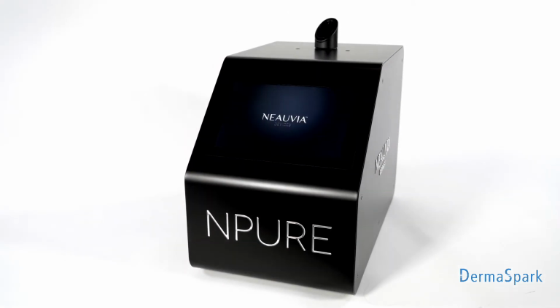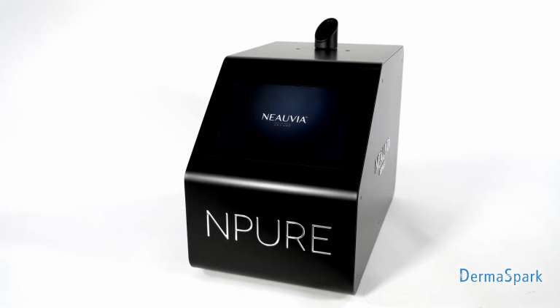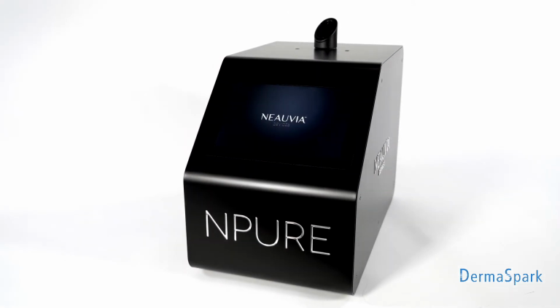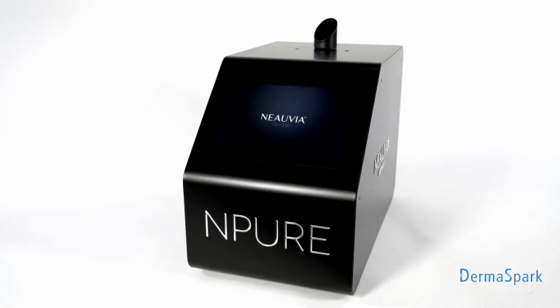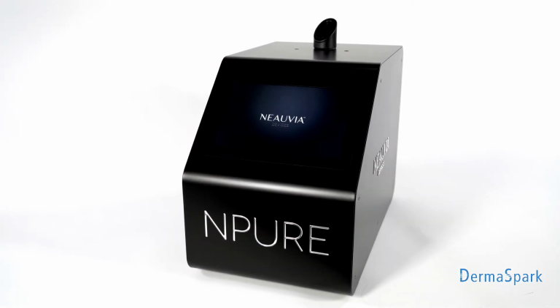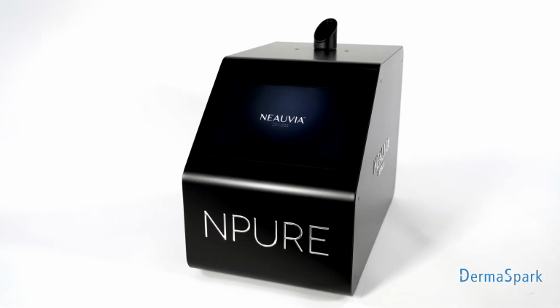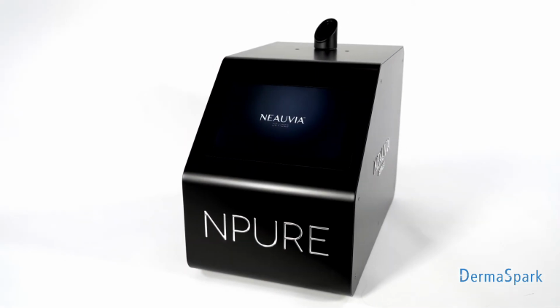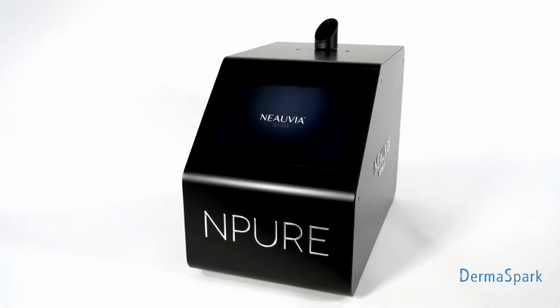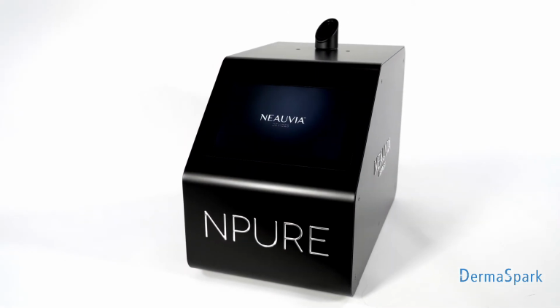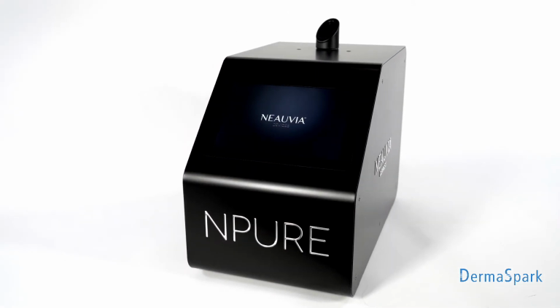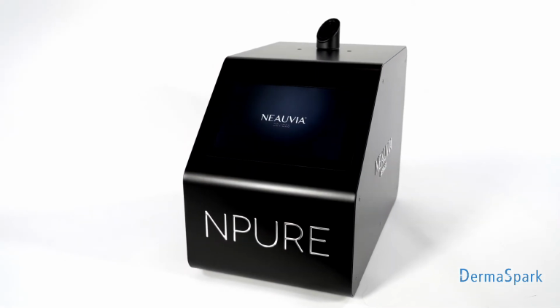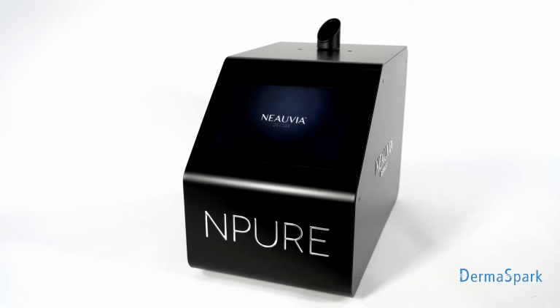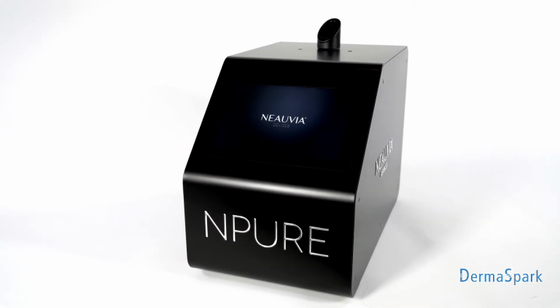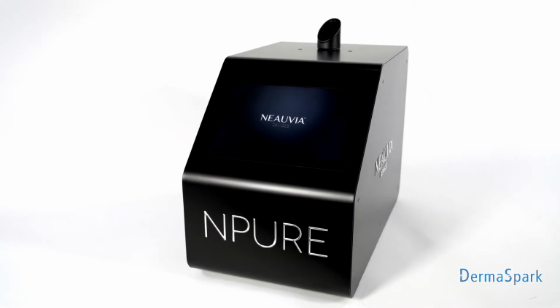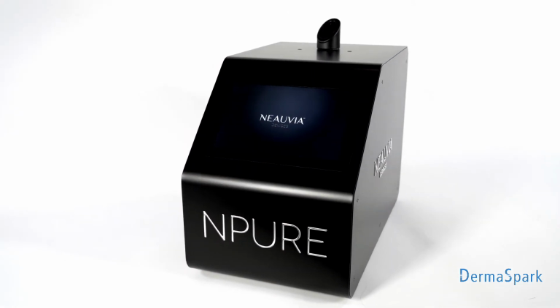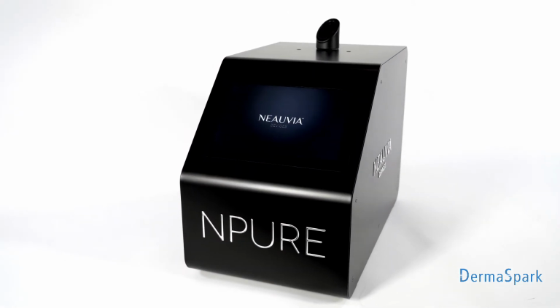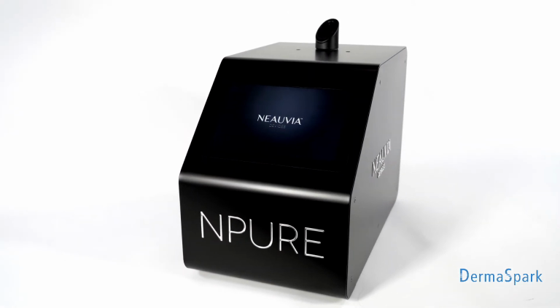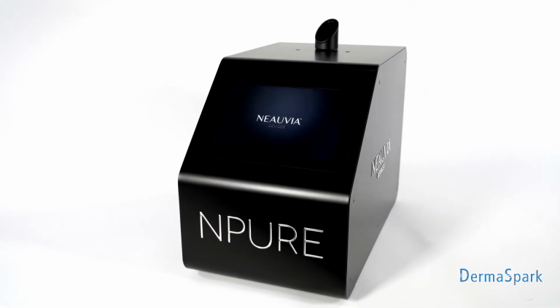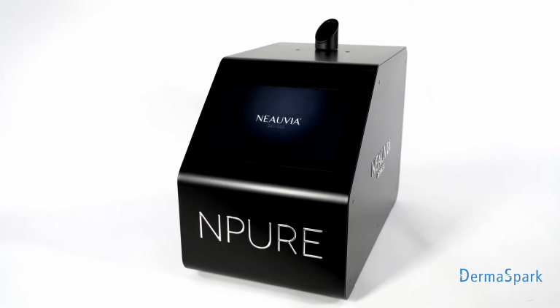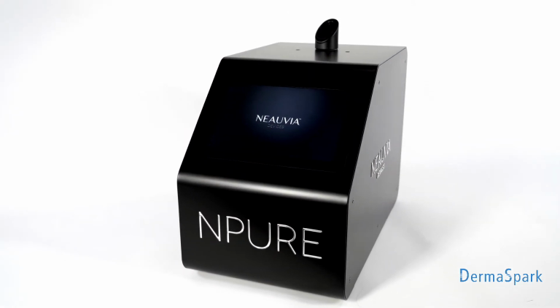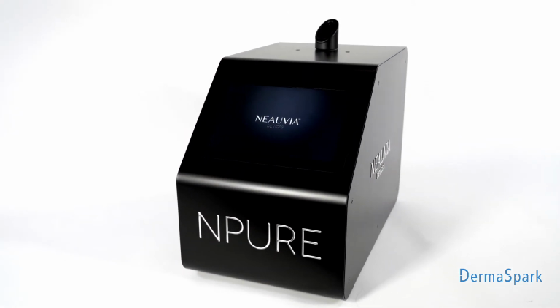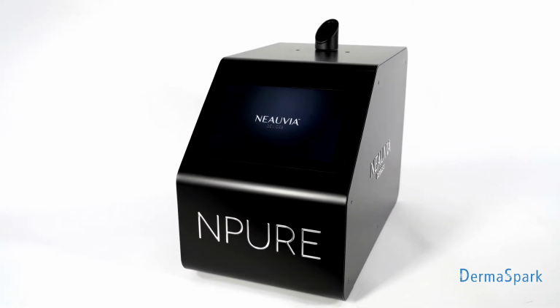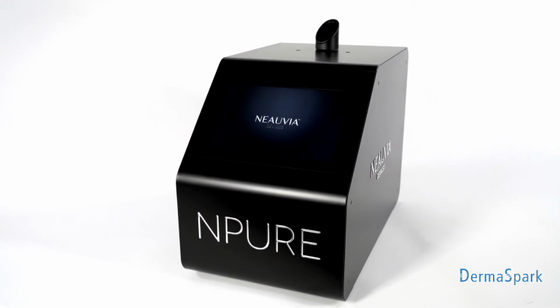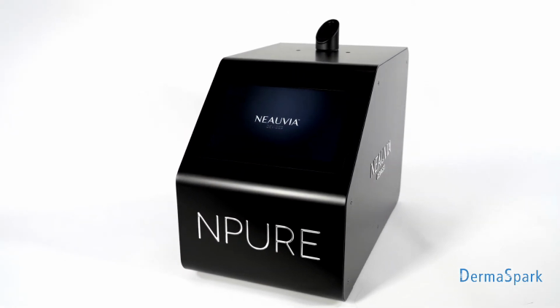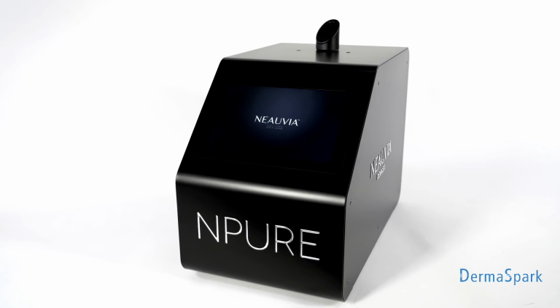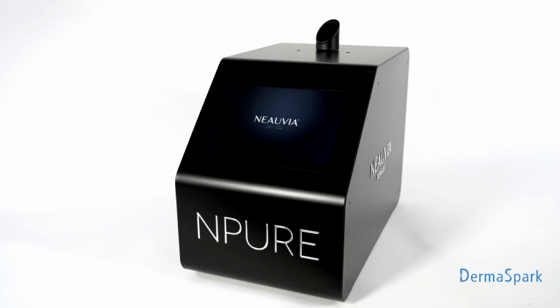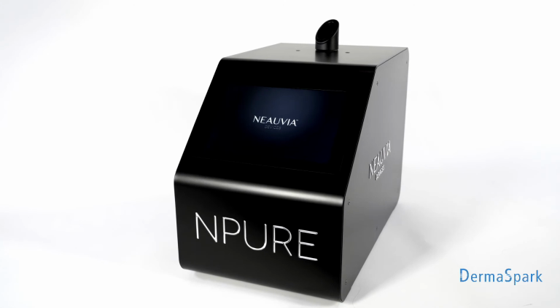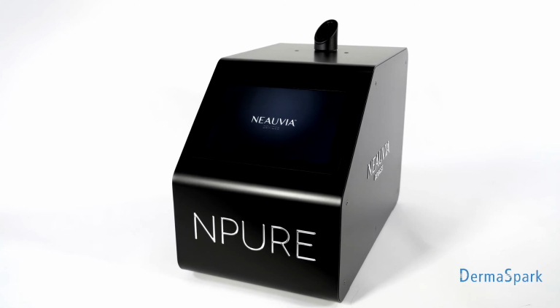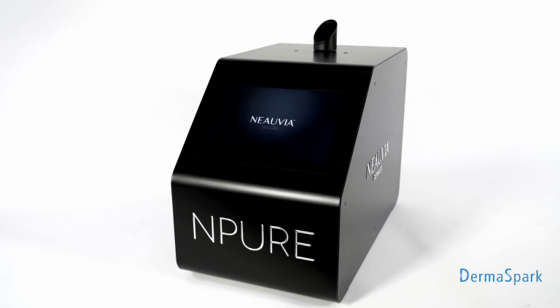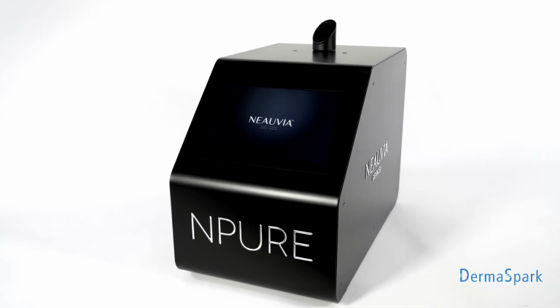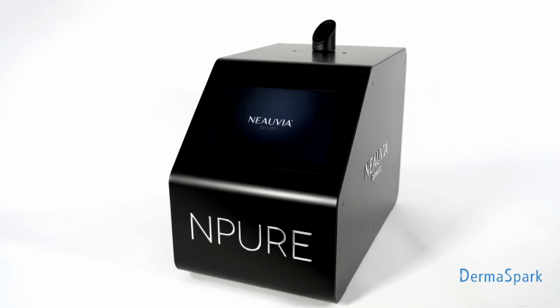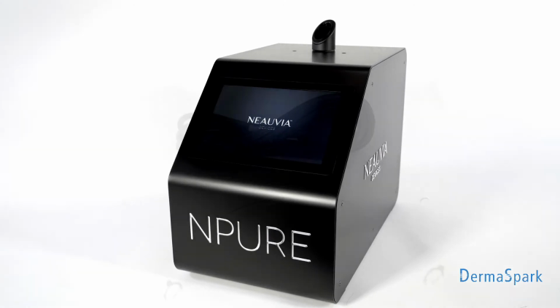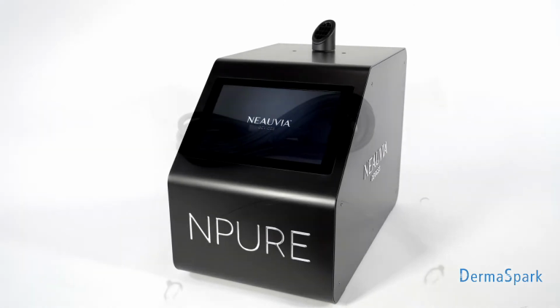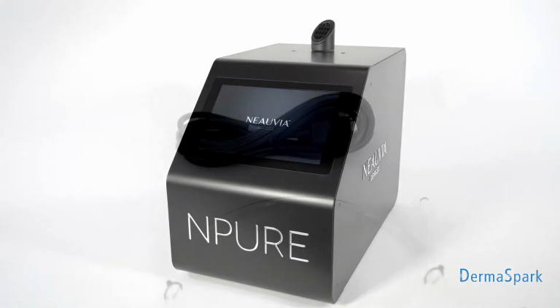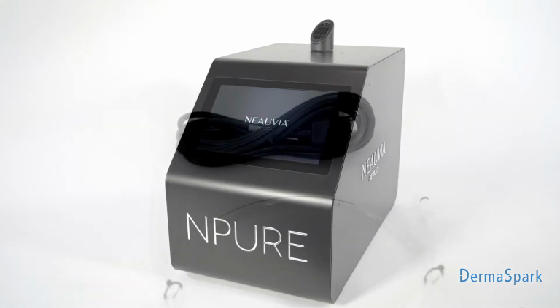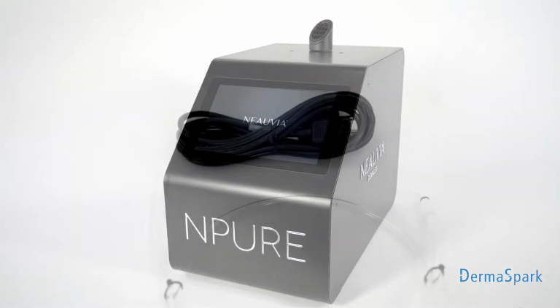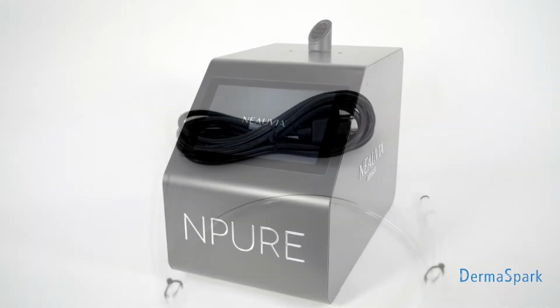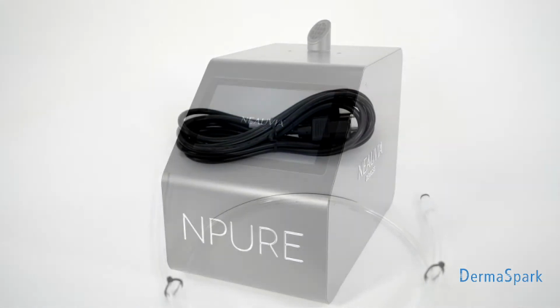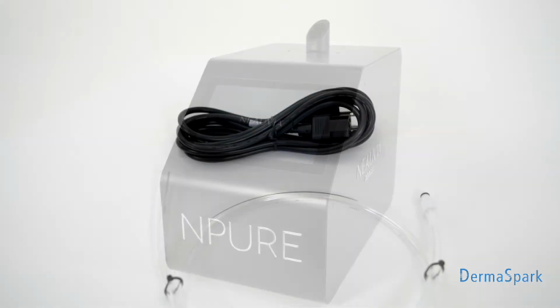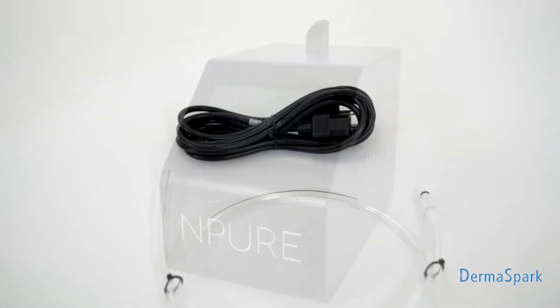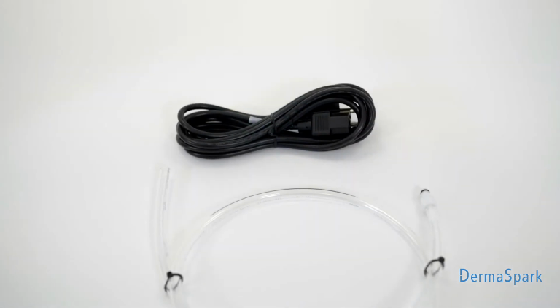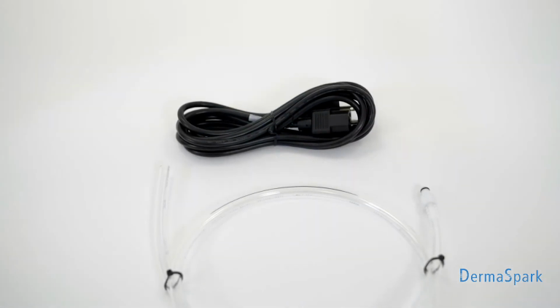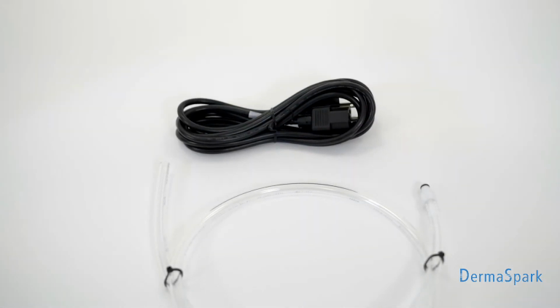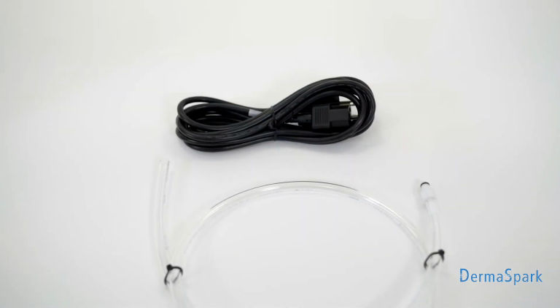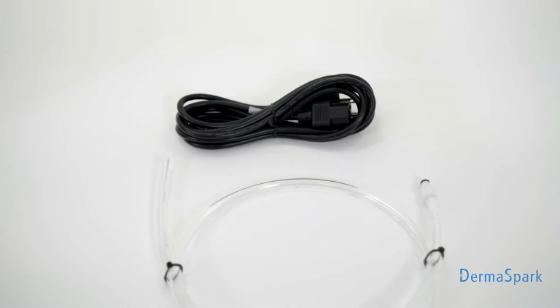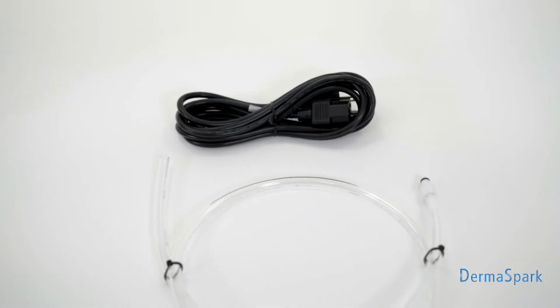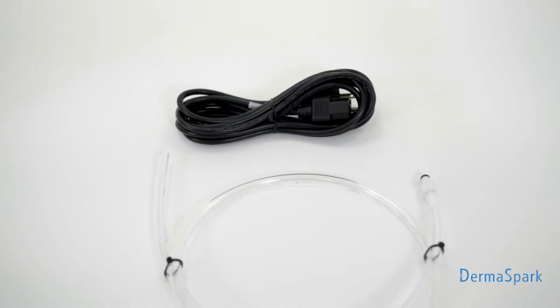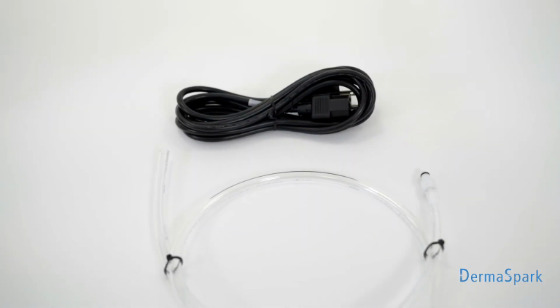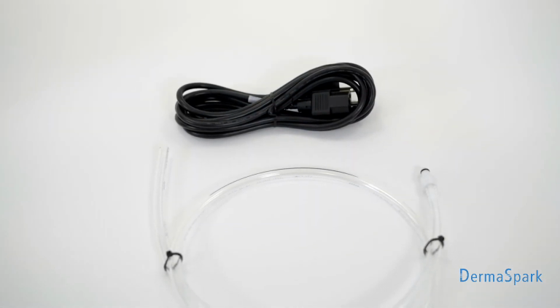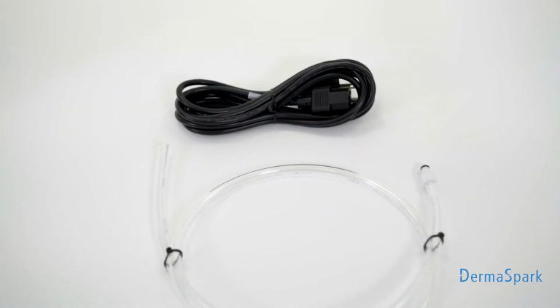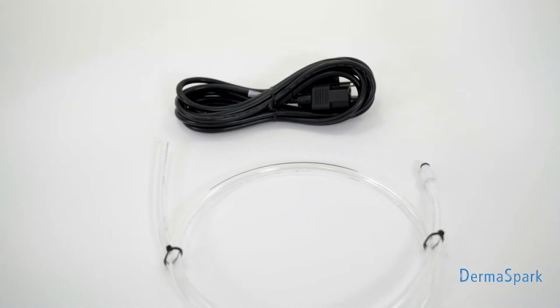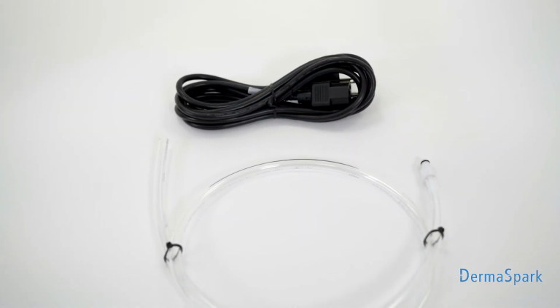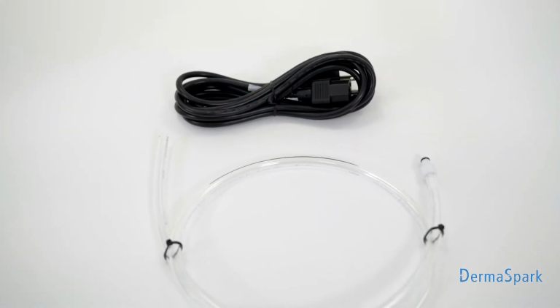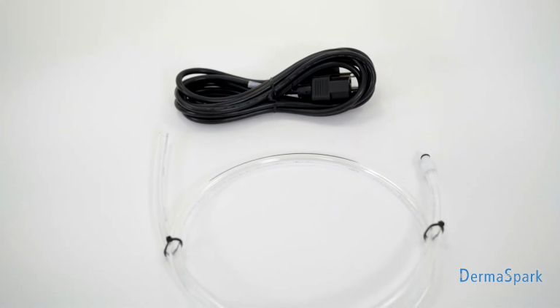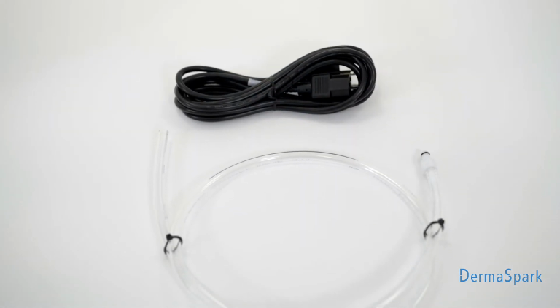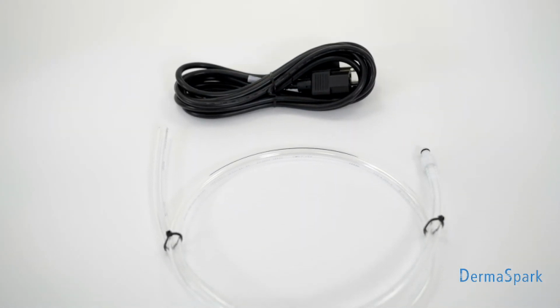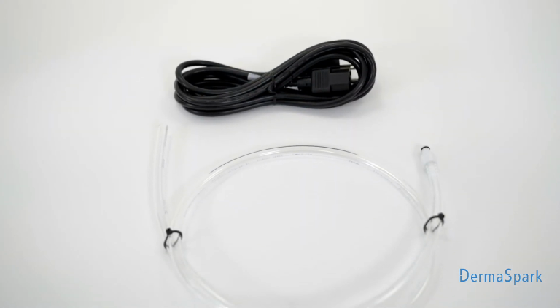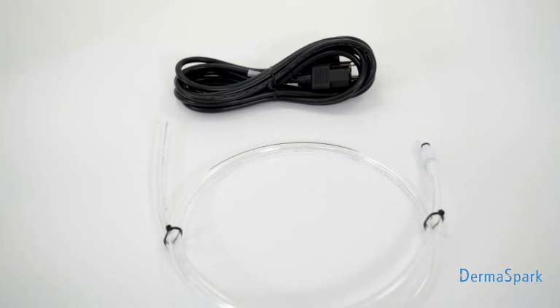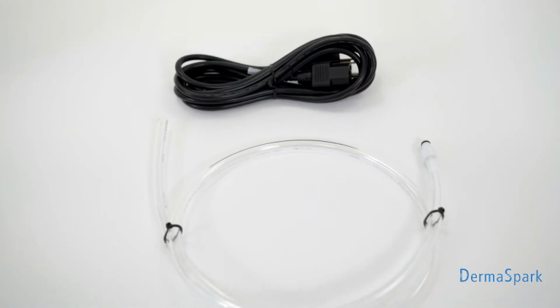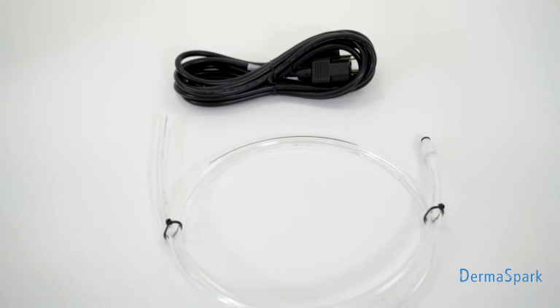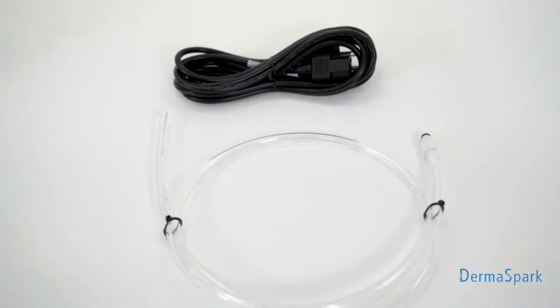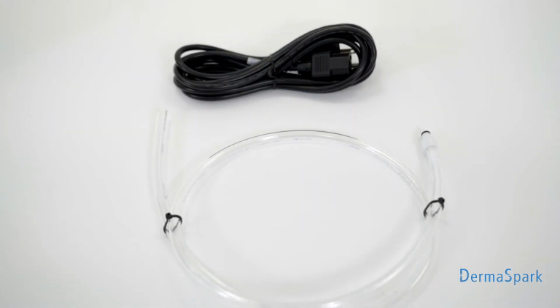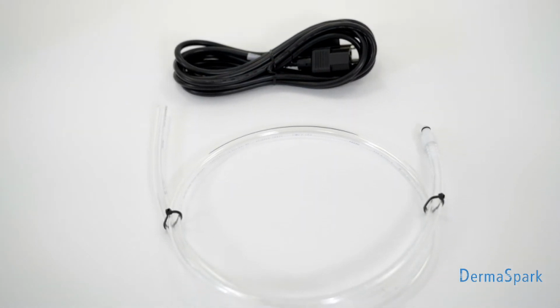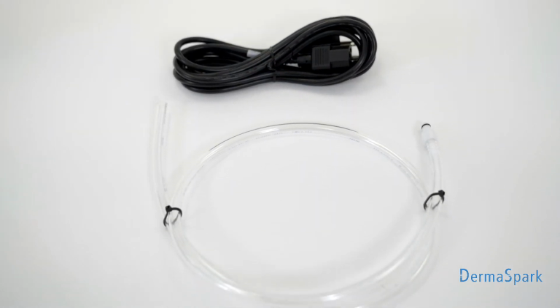The basic system includes the N-Pure device, power cord, and refilling tube.